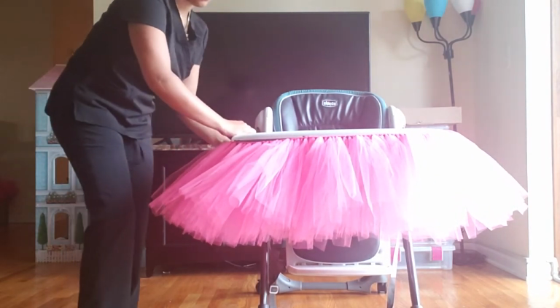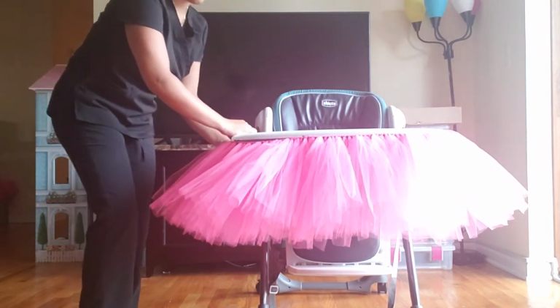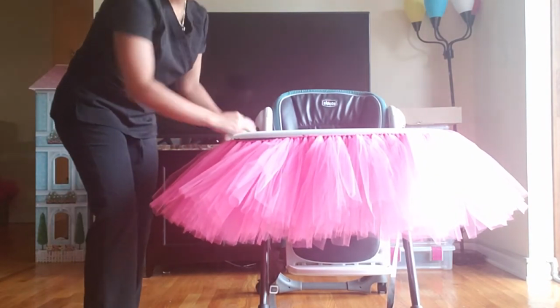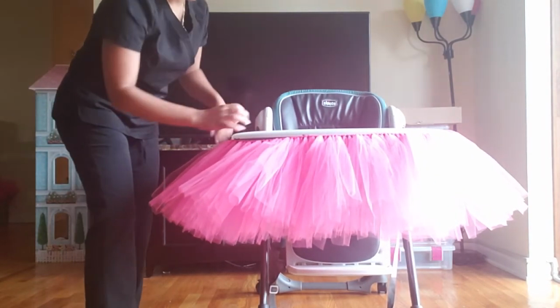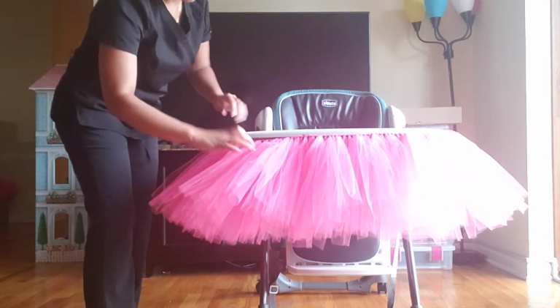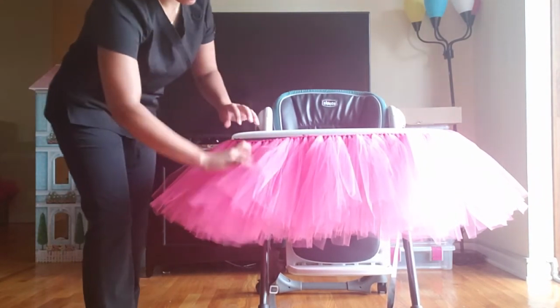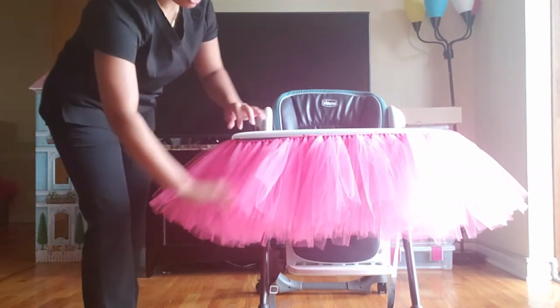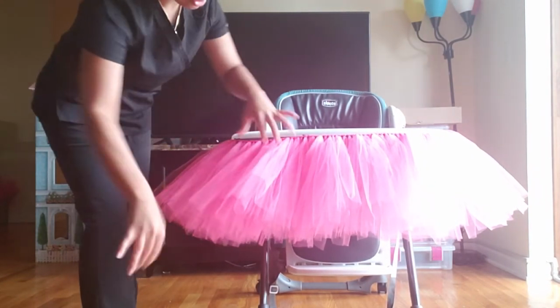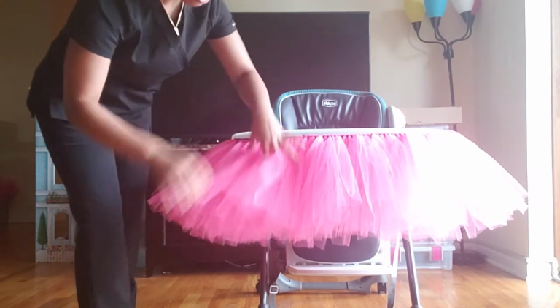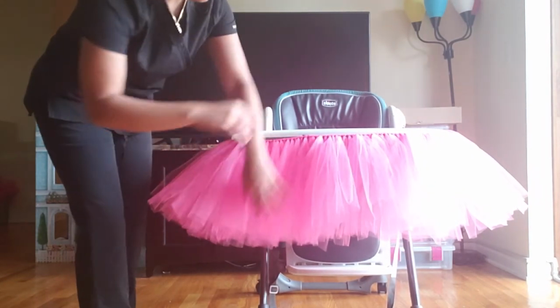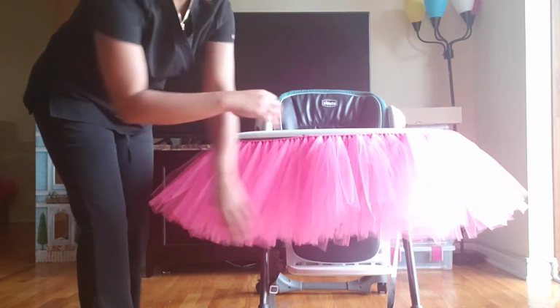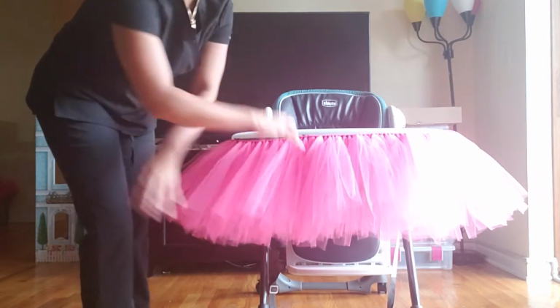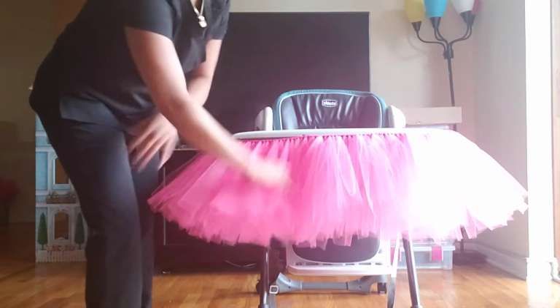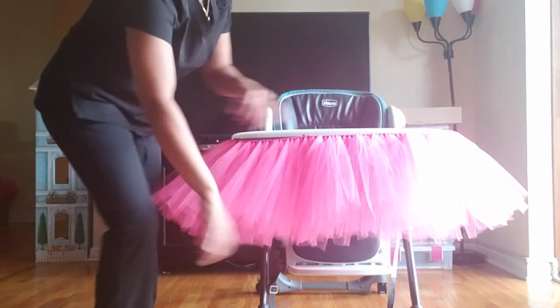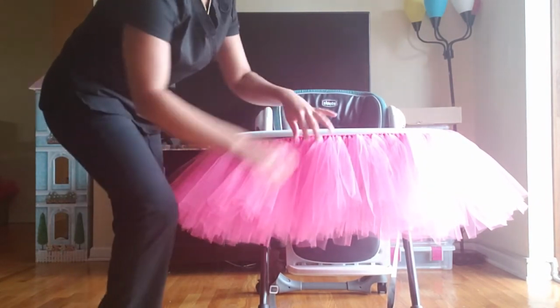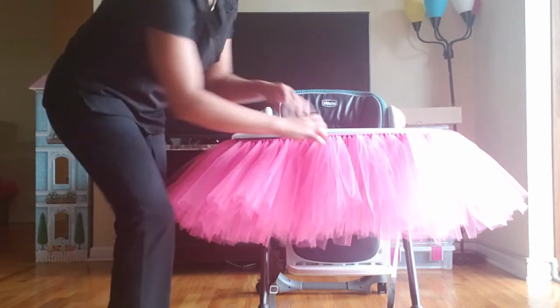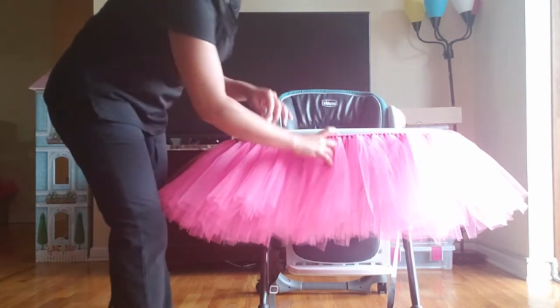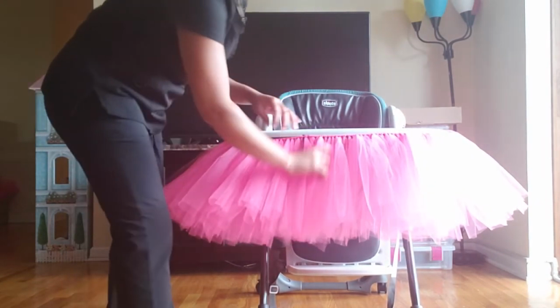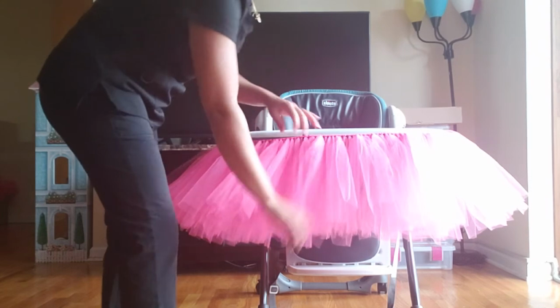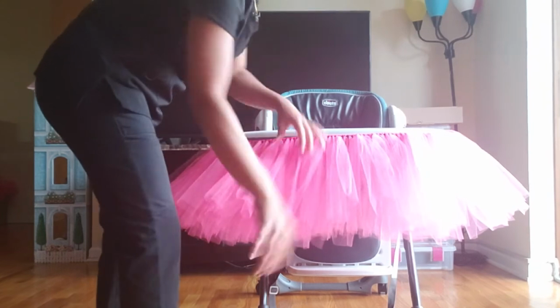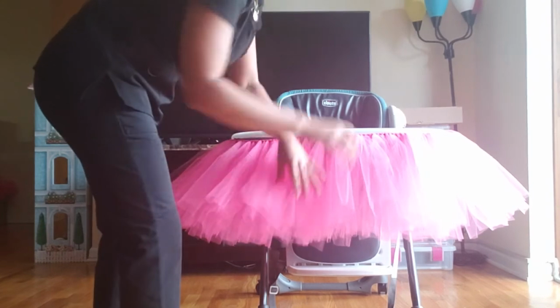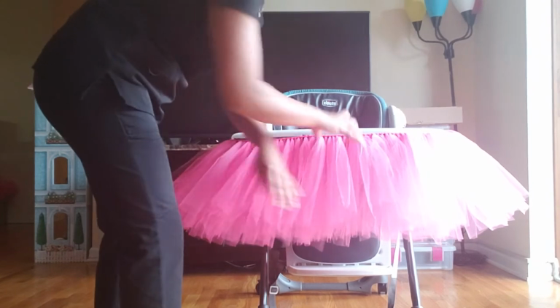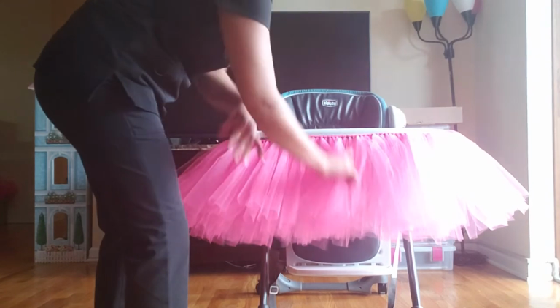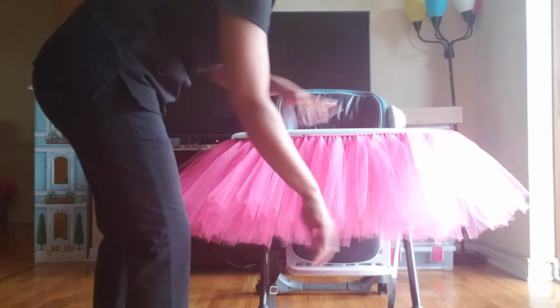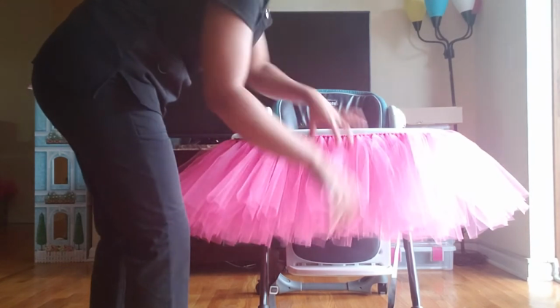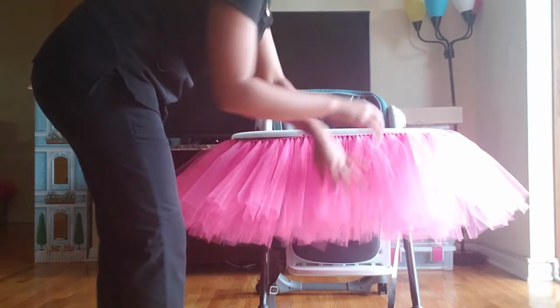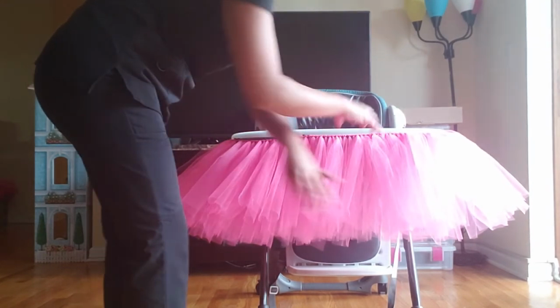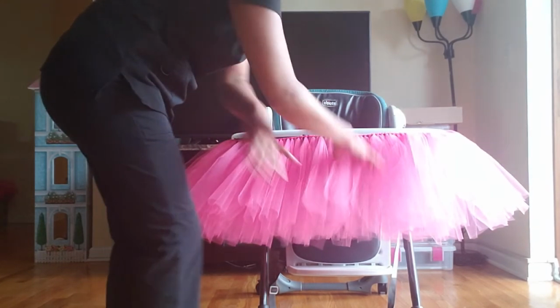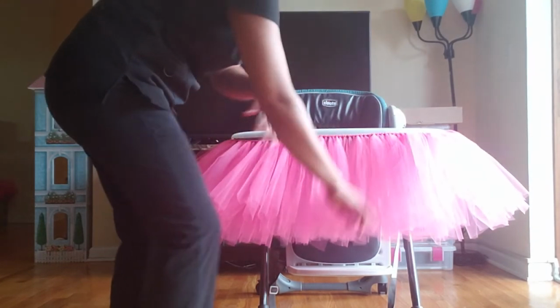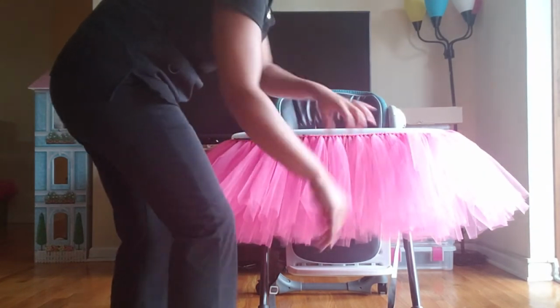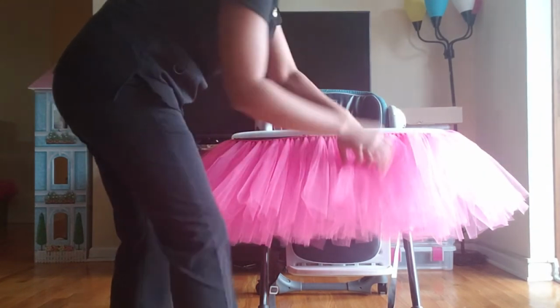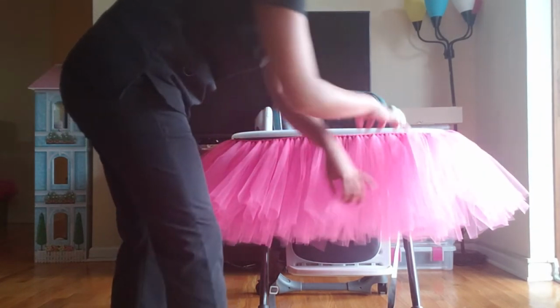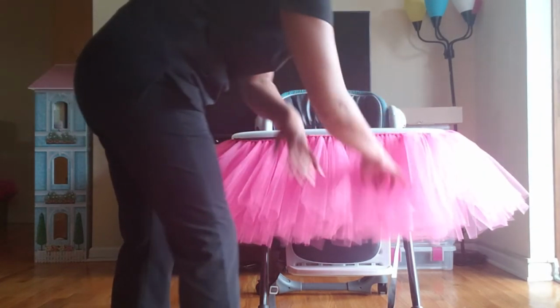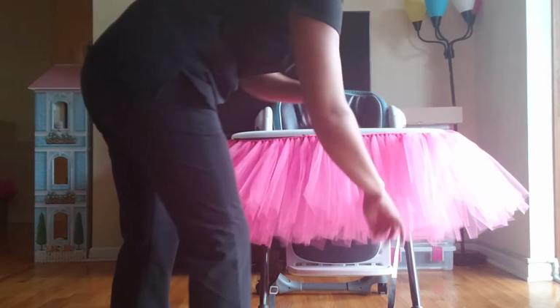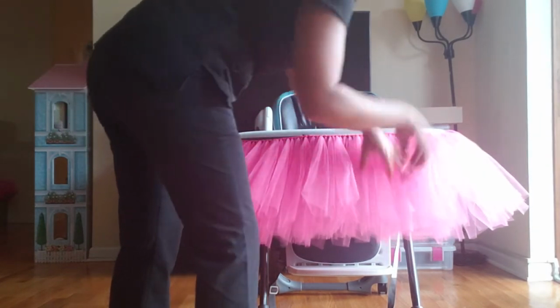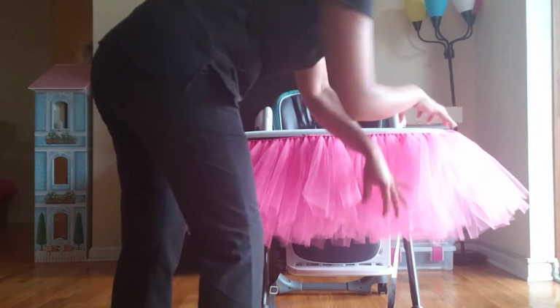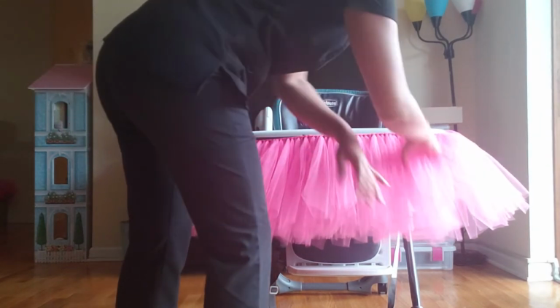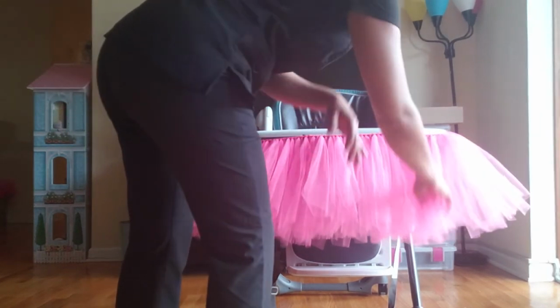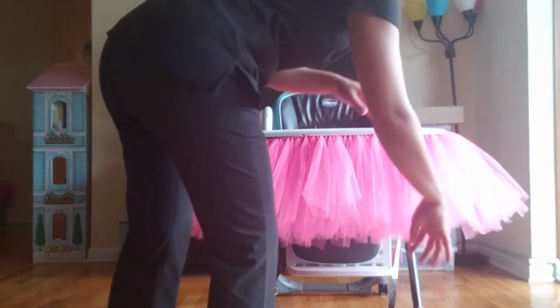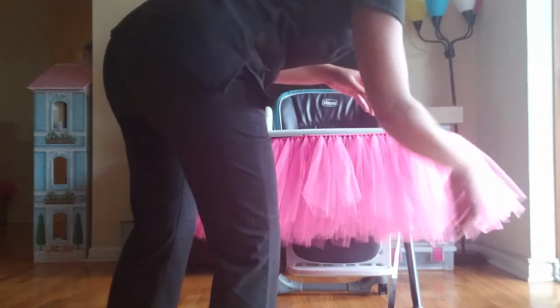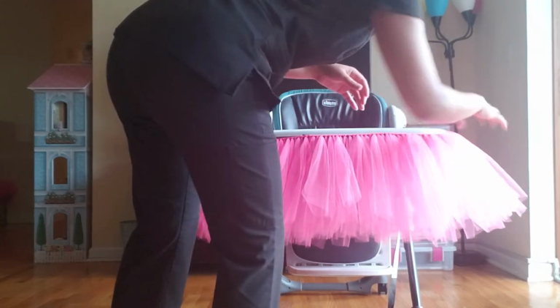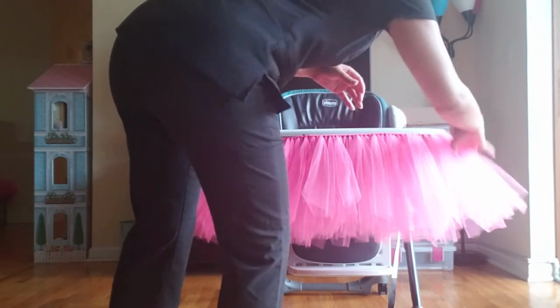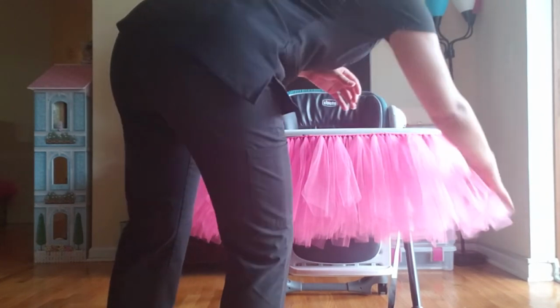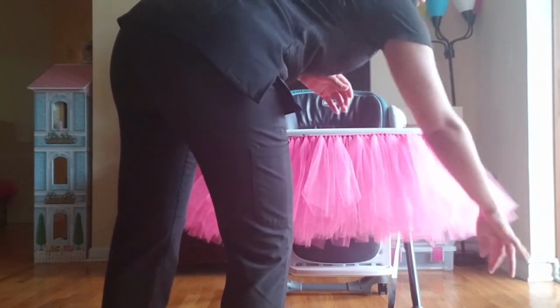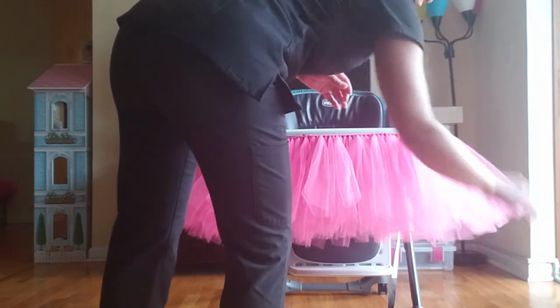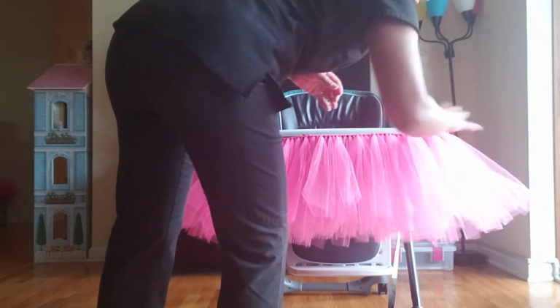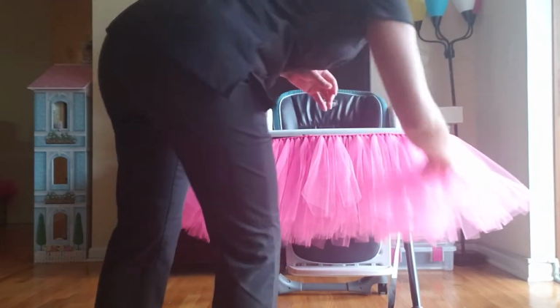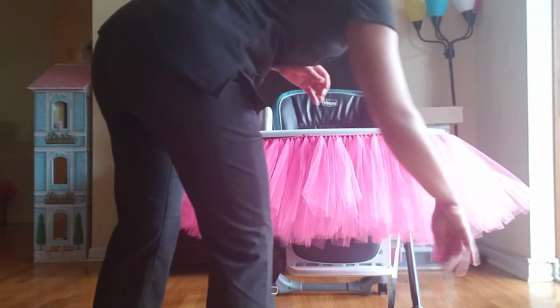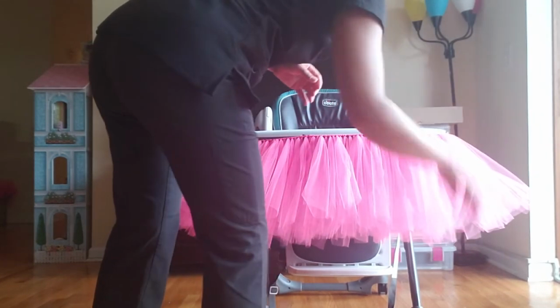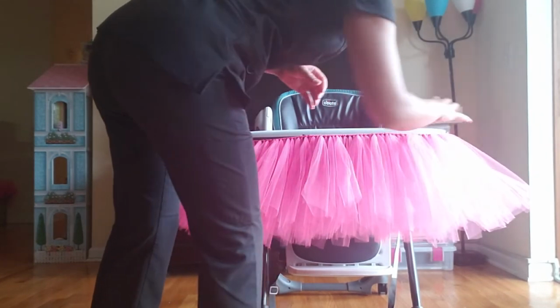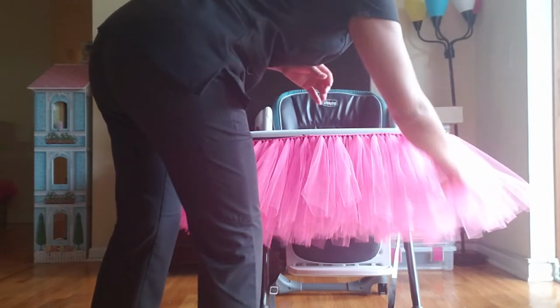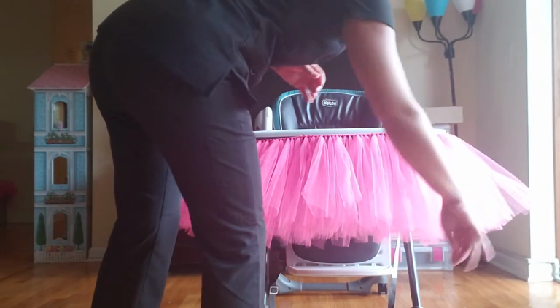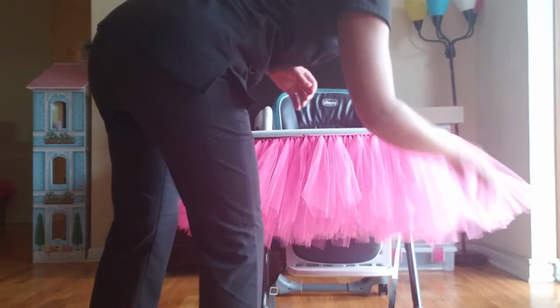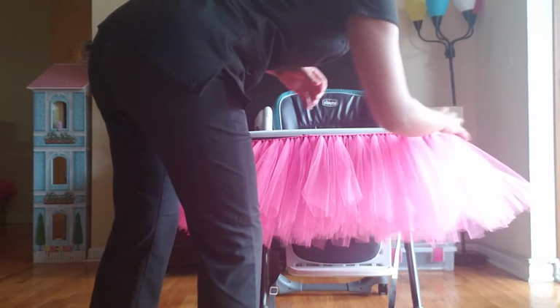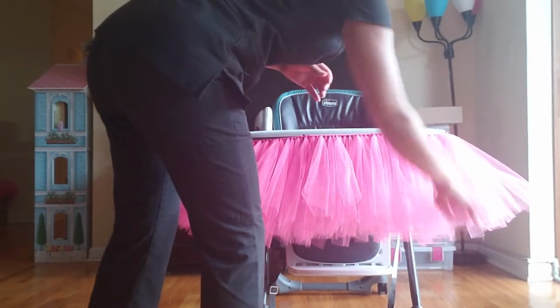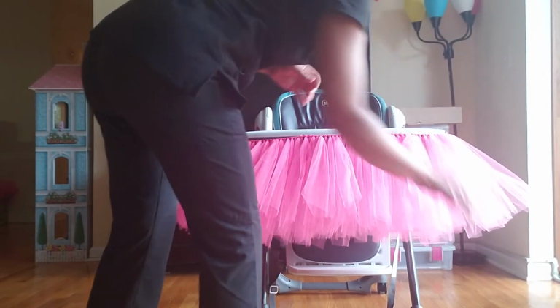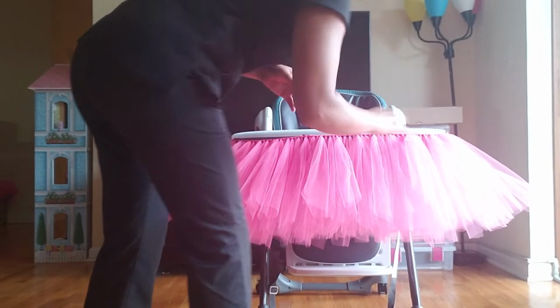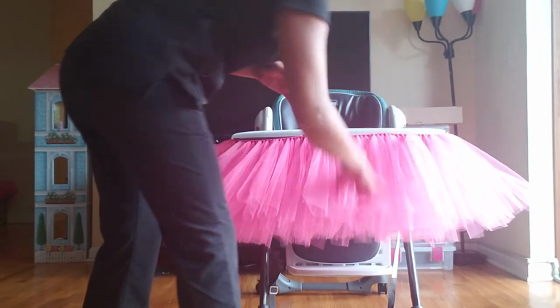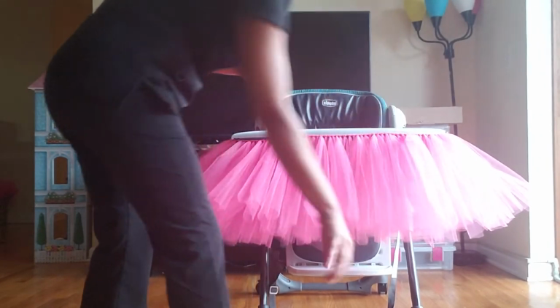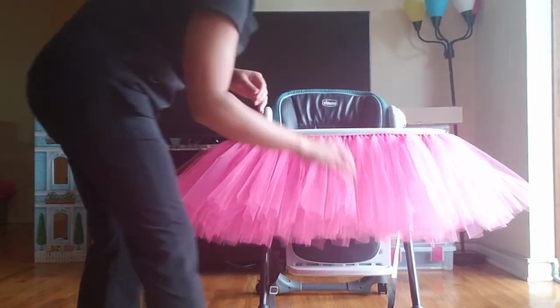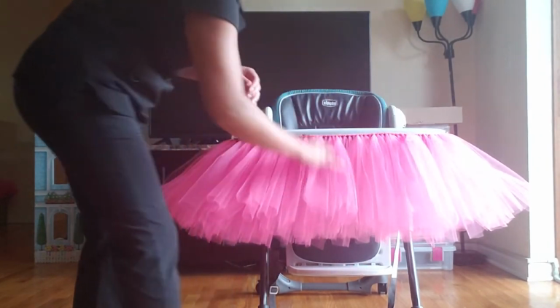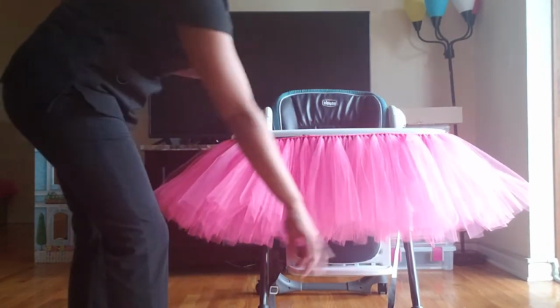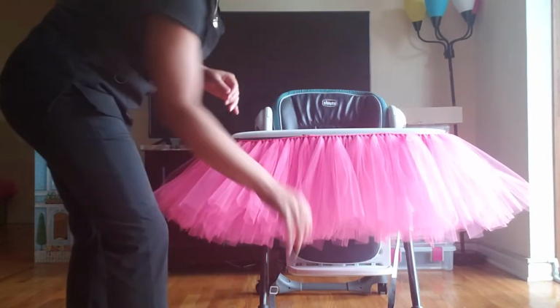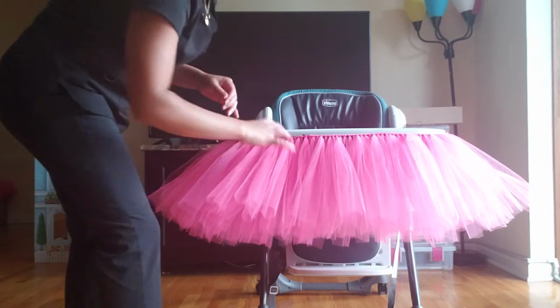Then you're just going to comb out your tulle so that it's nice and straight.